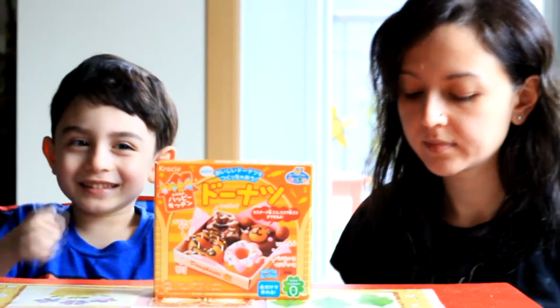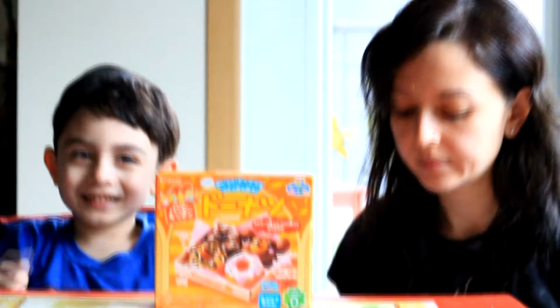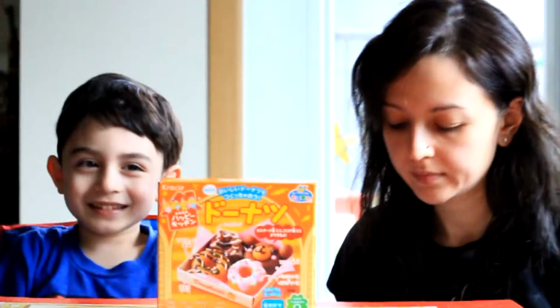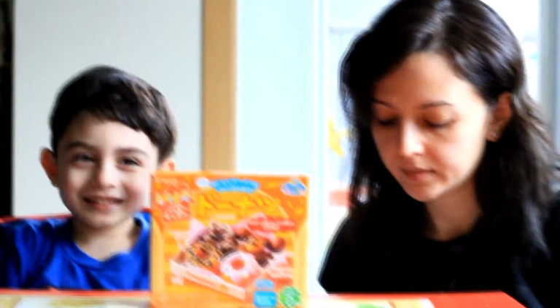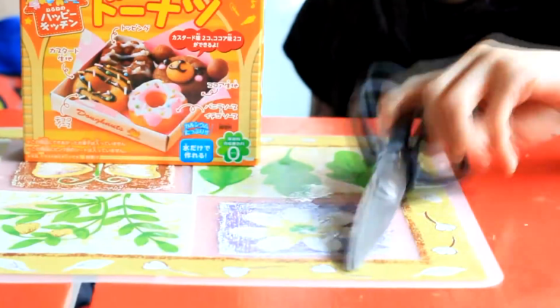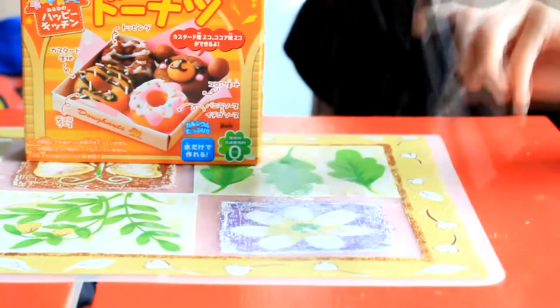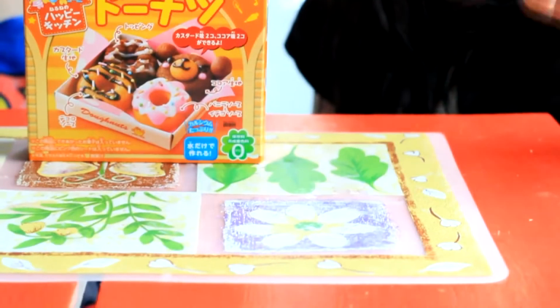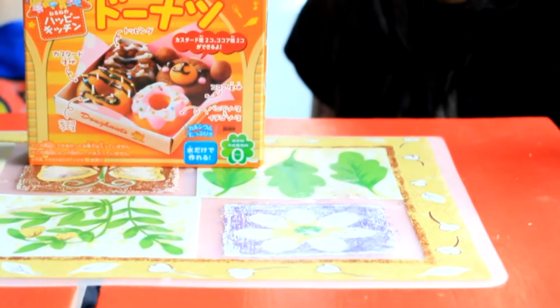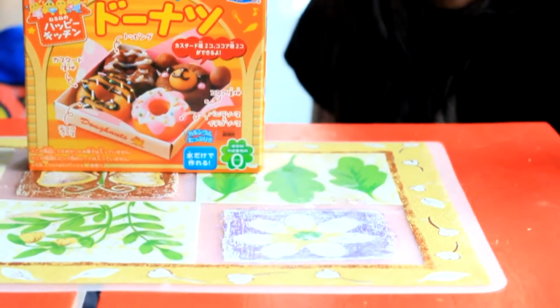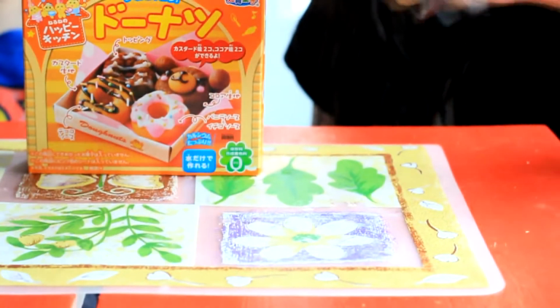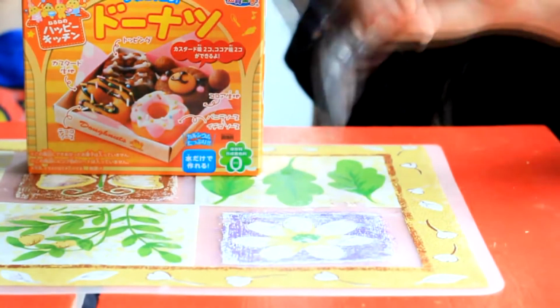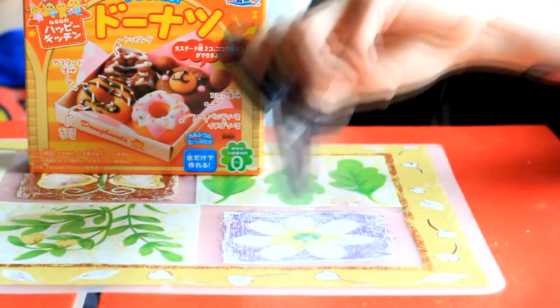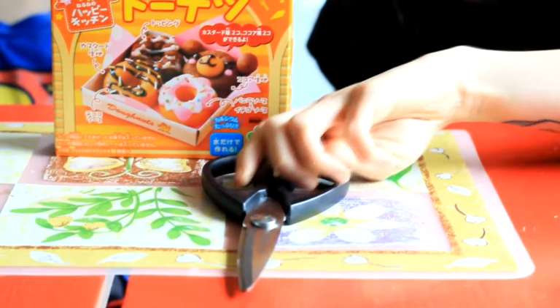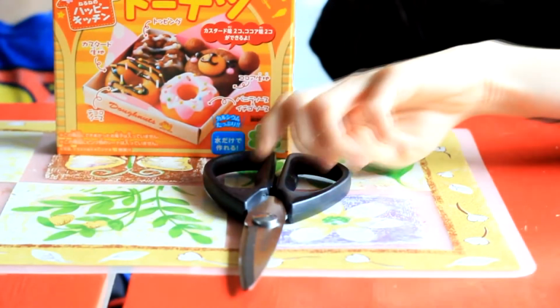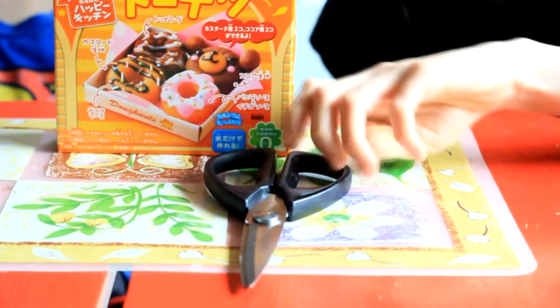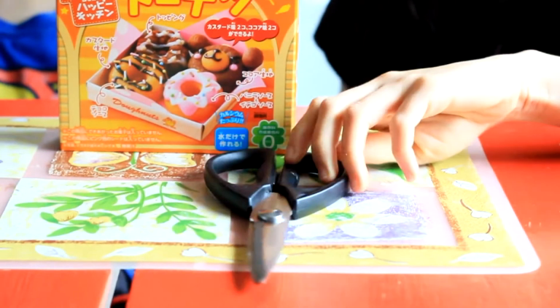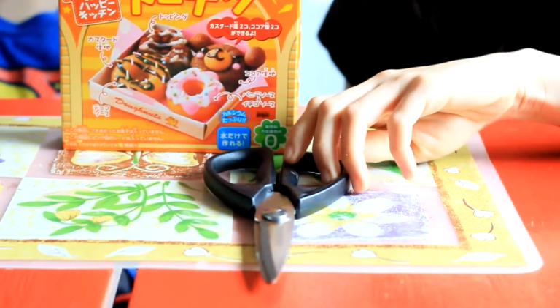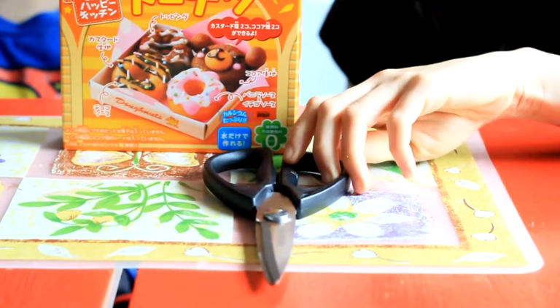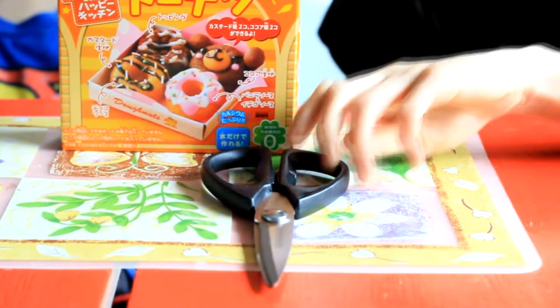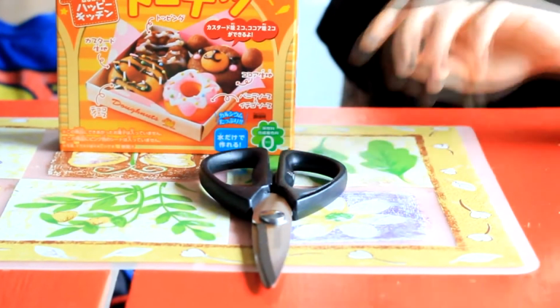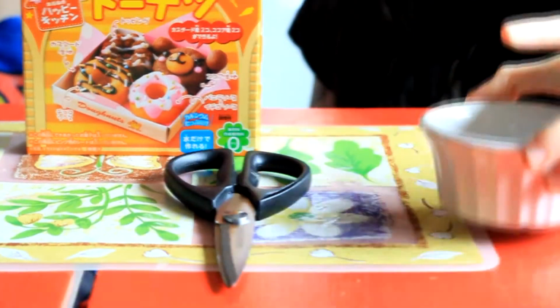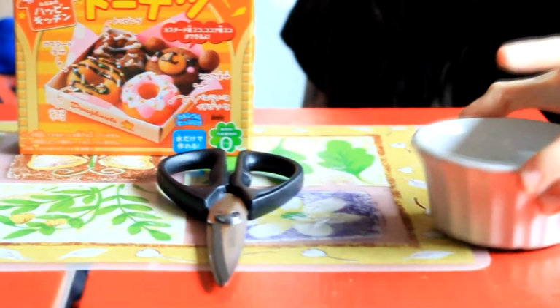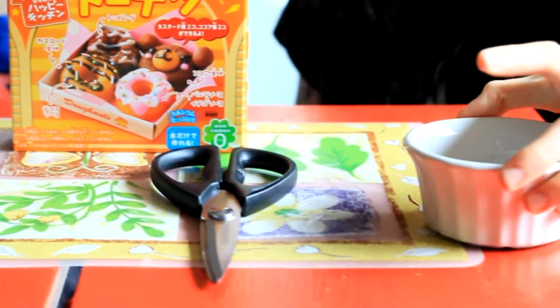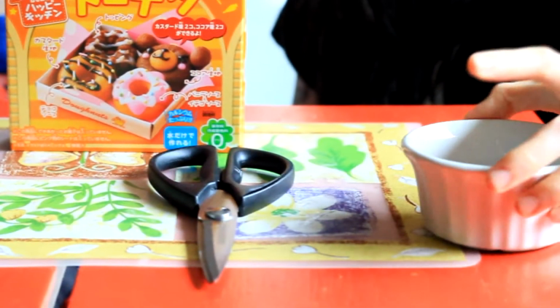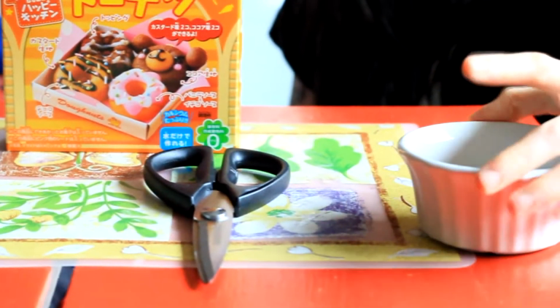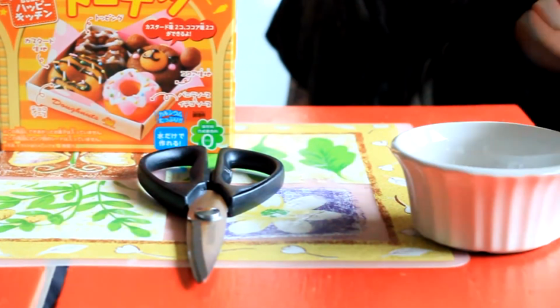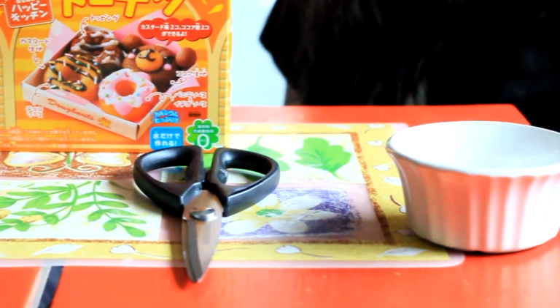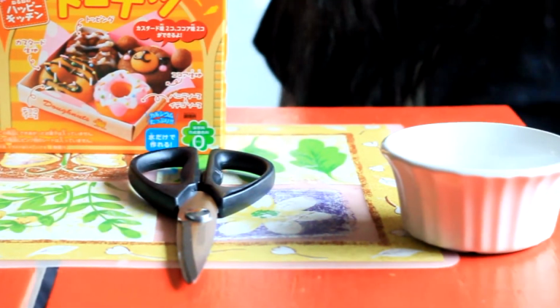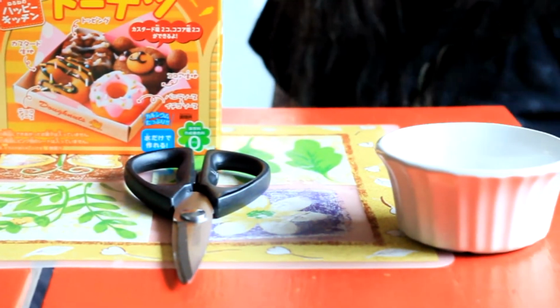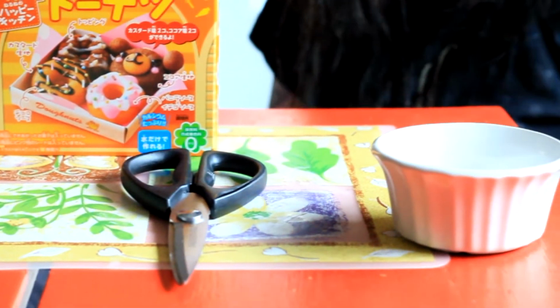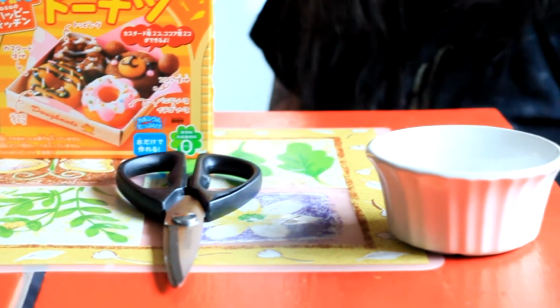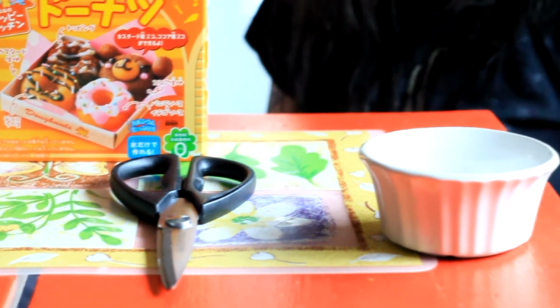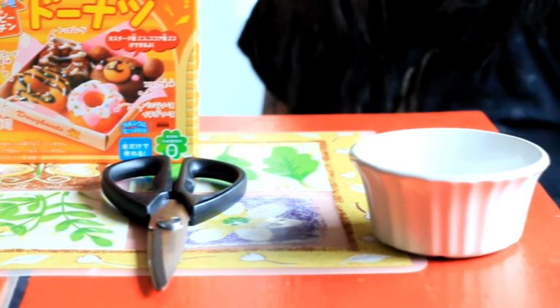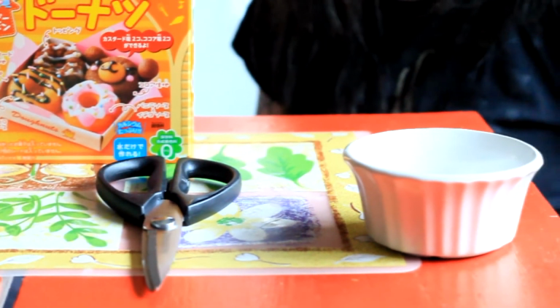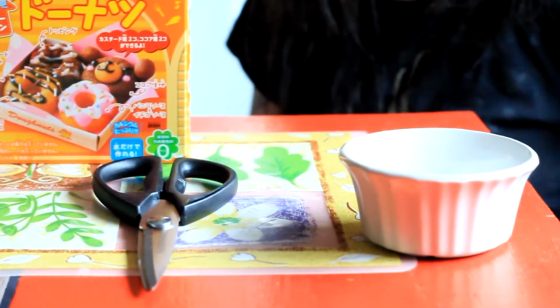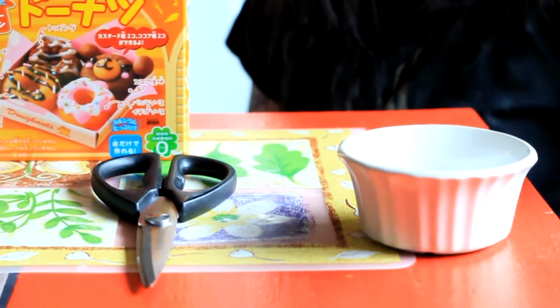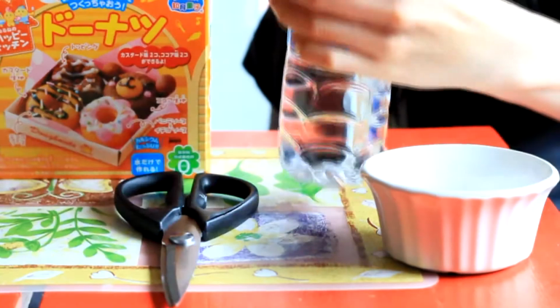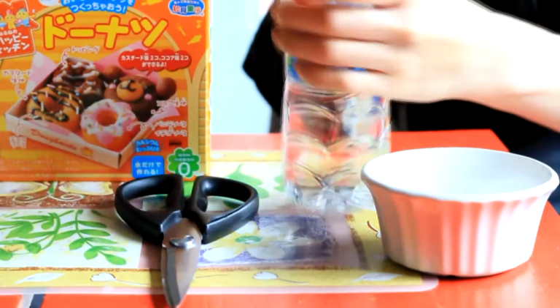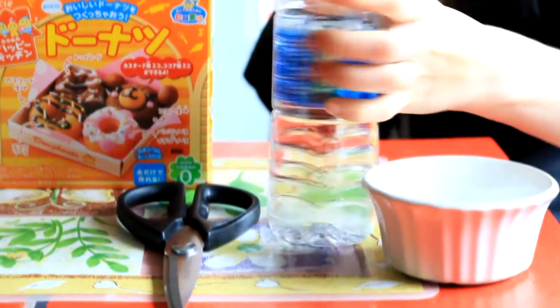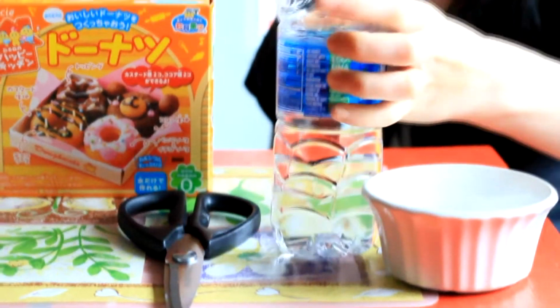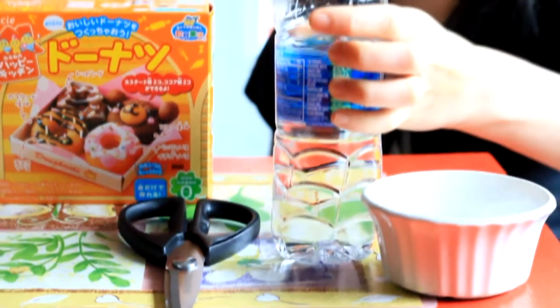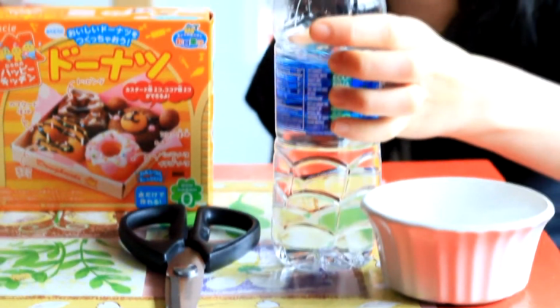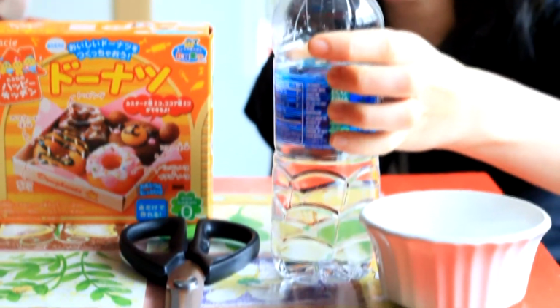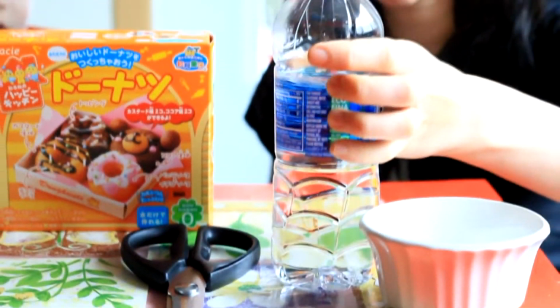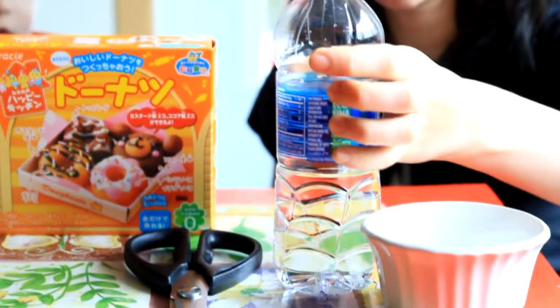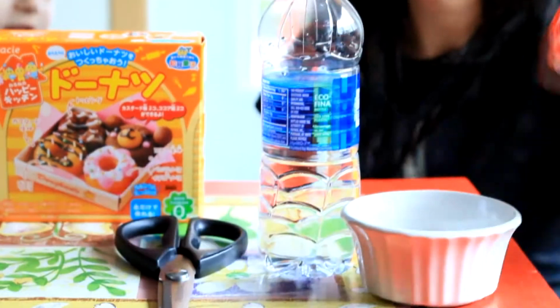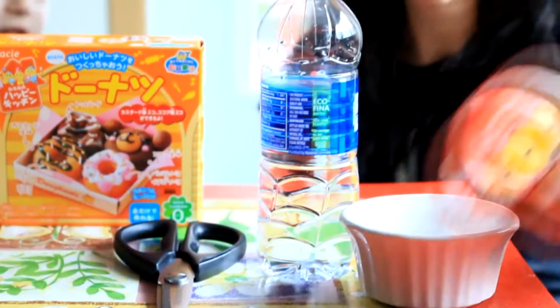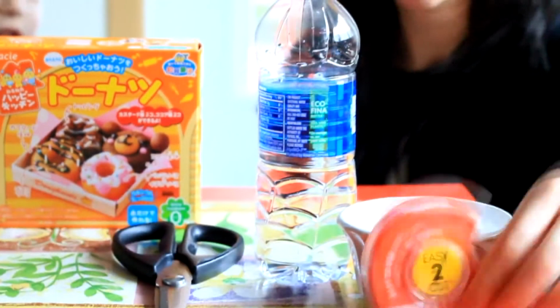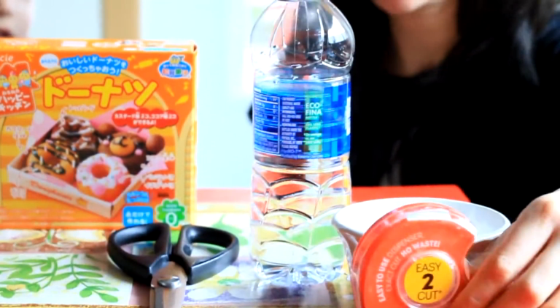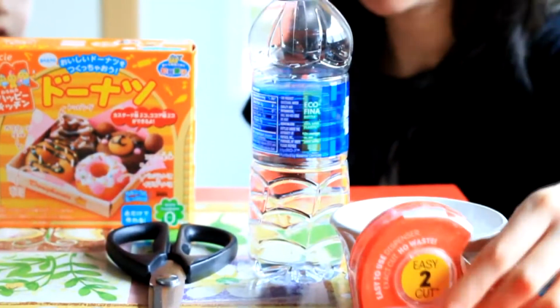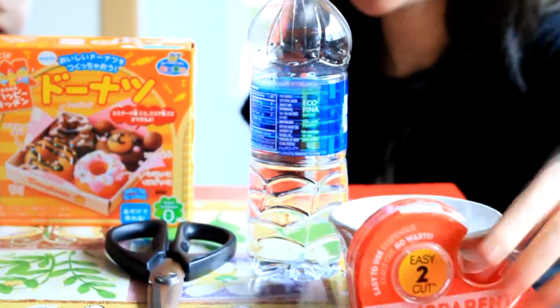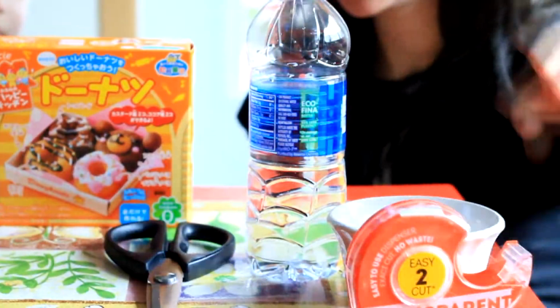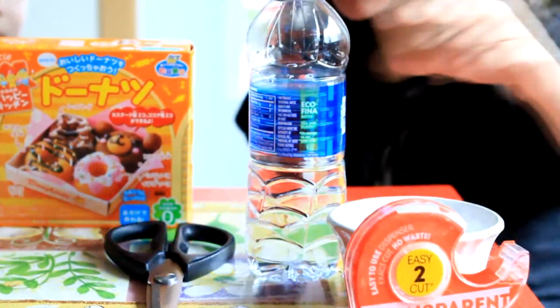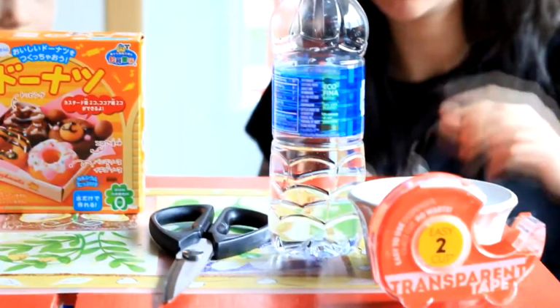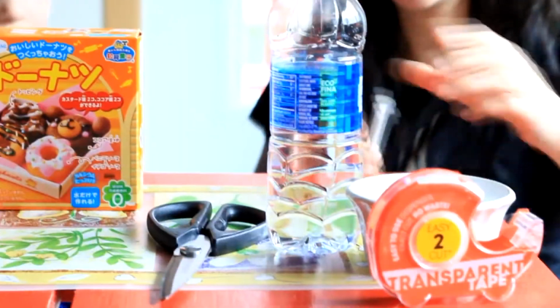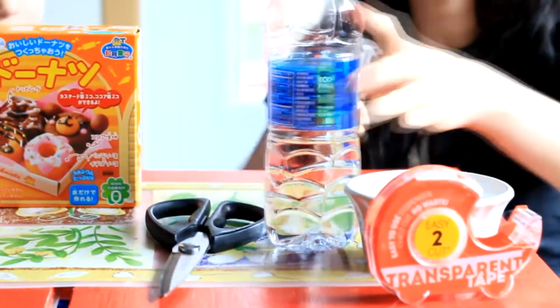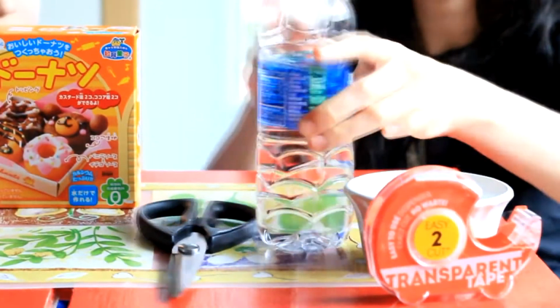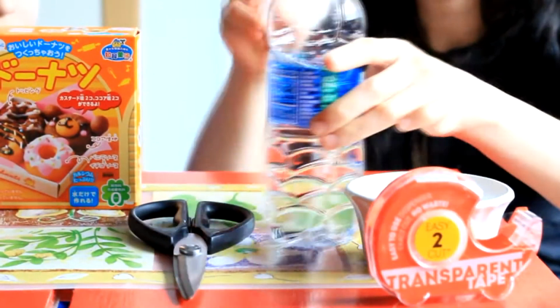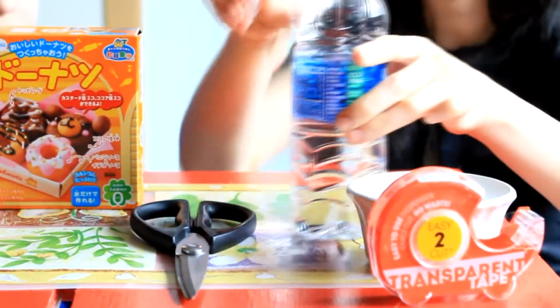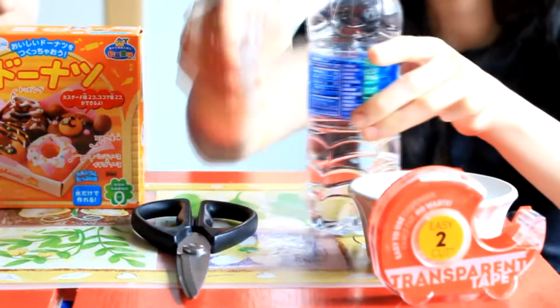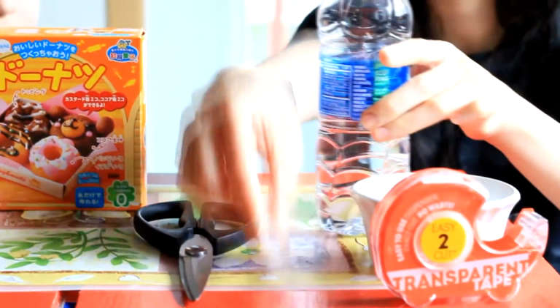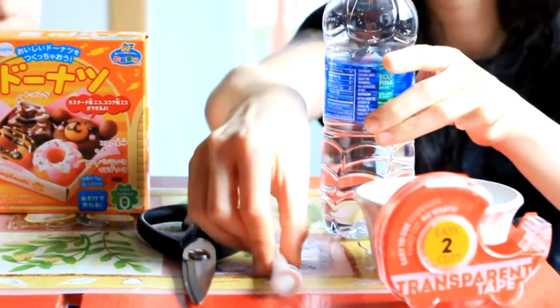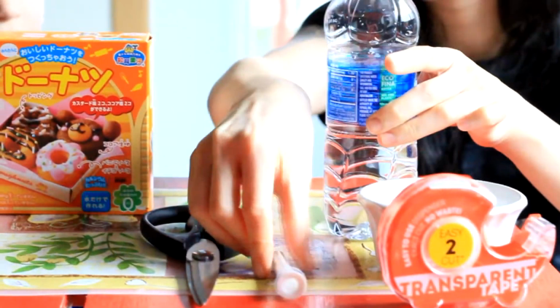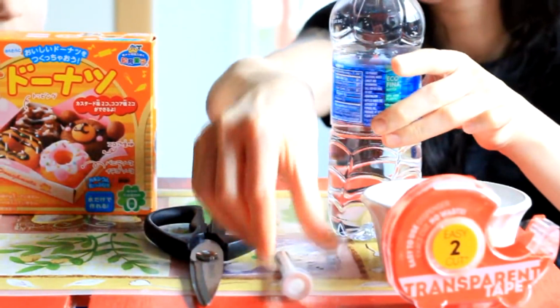The things you'll need: scissors, water, cake, and syringe.